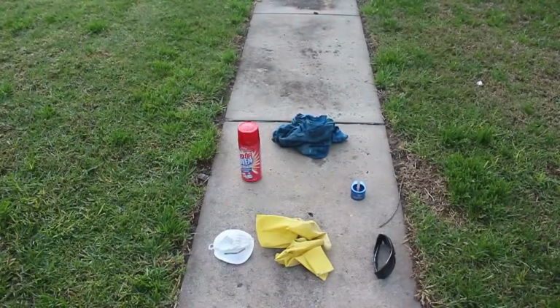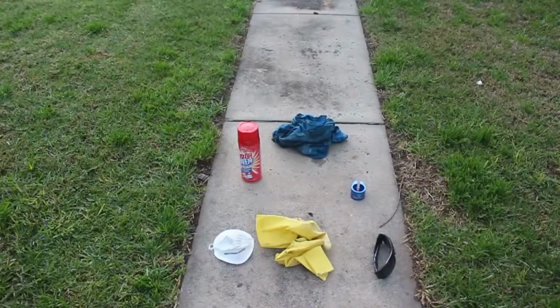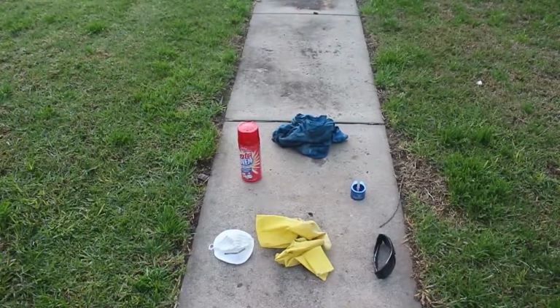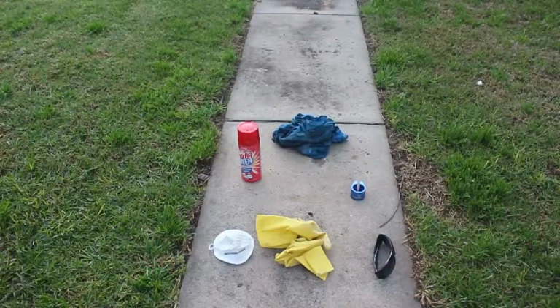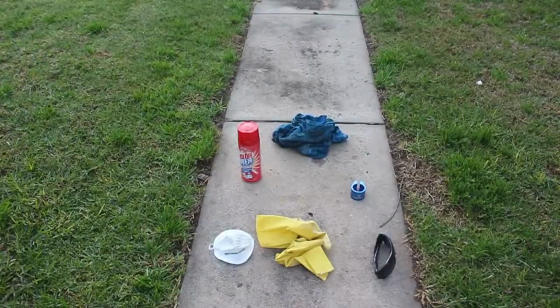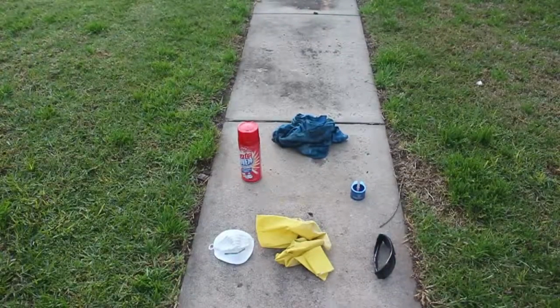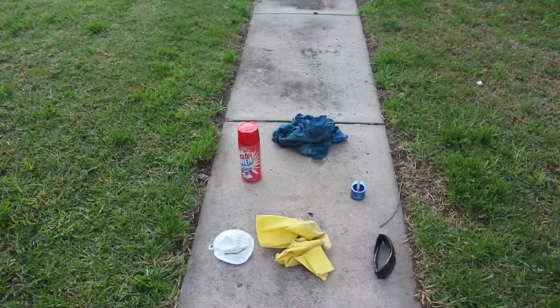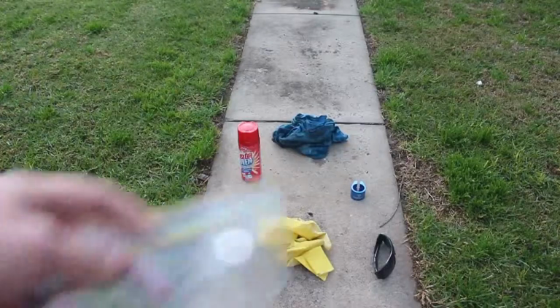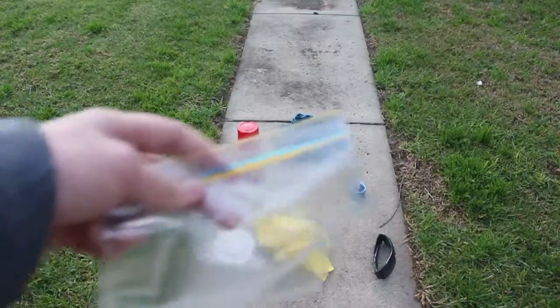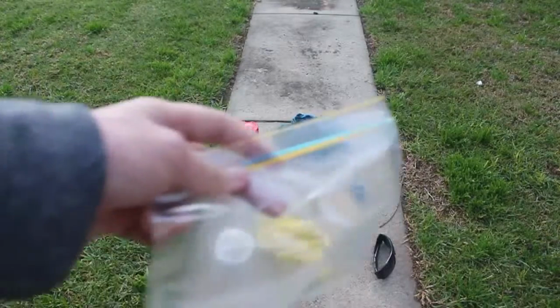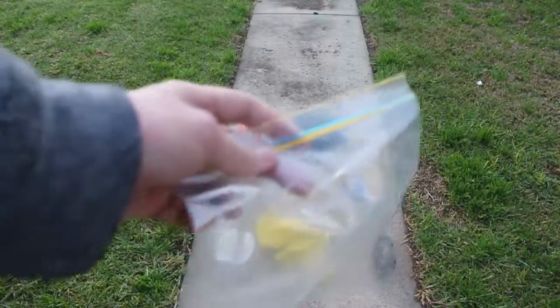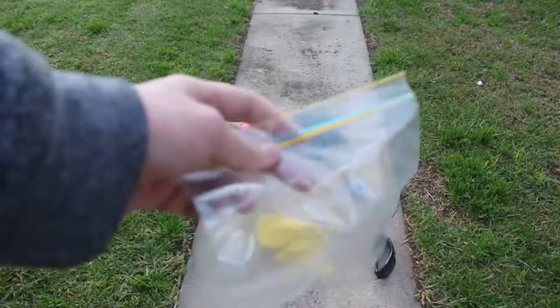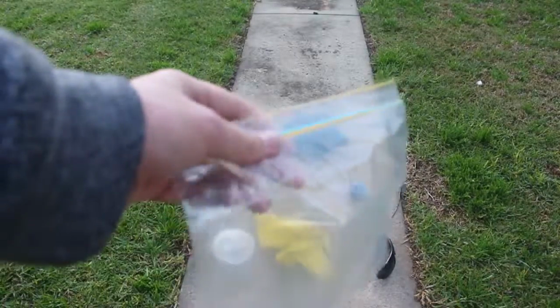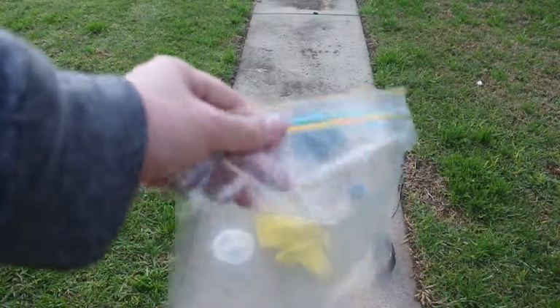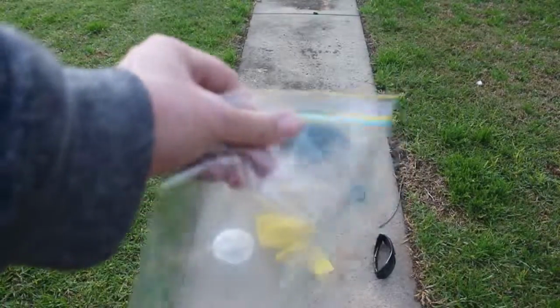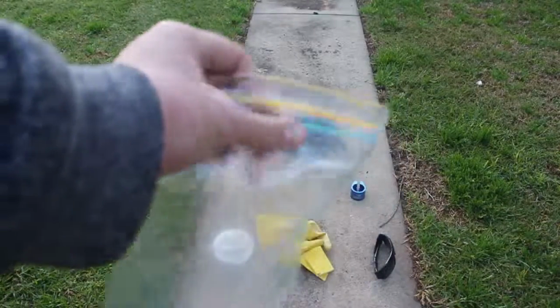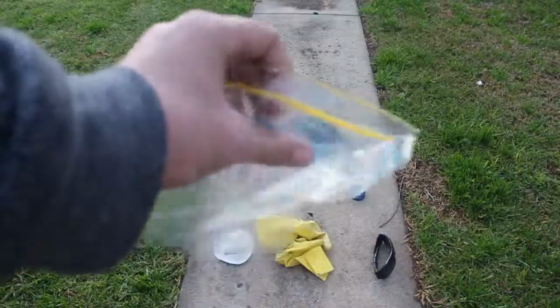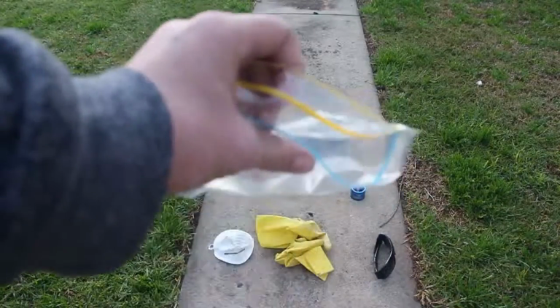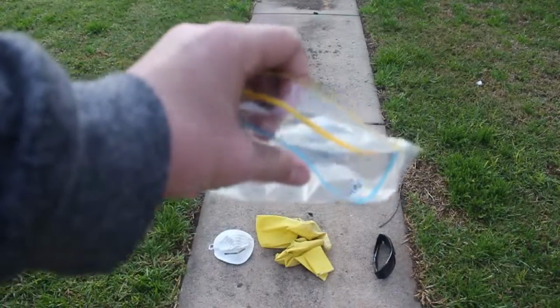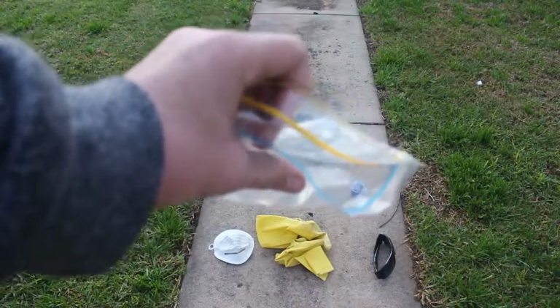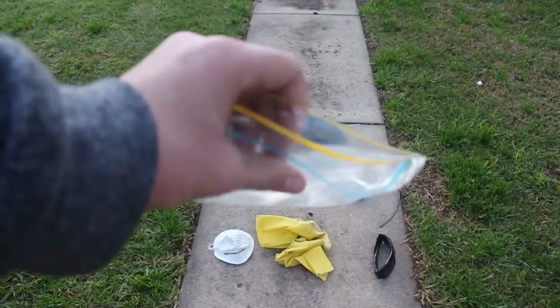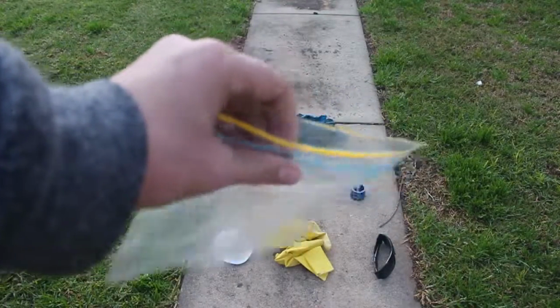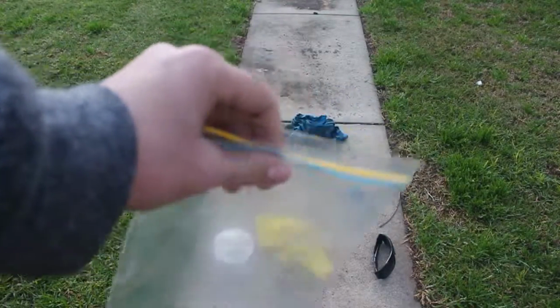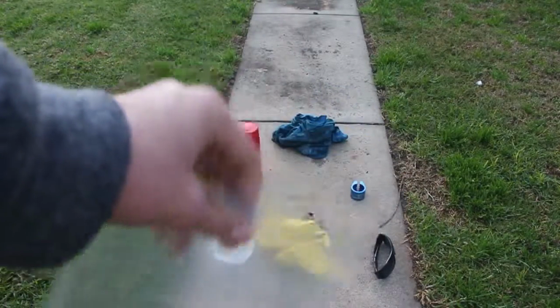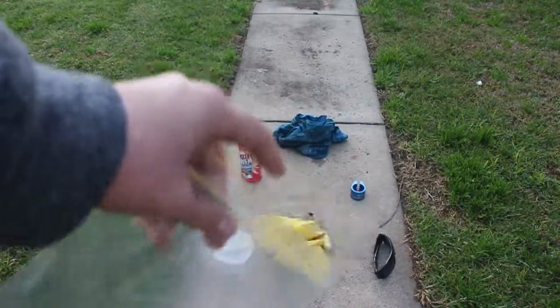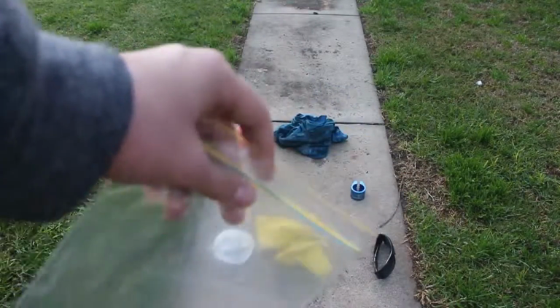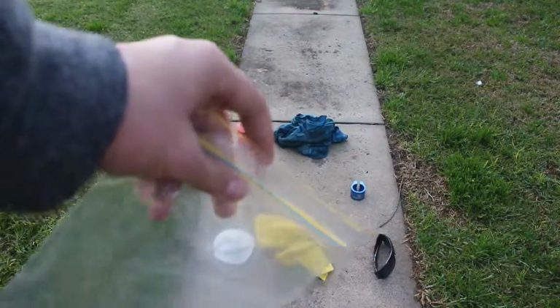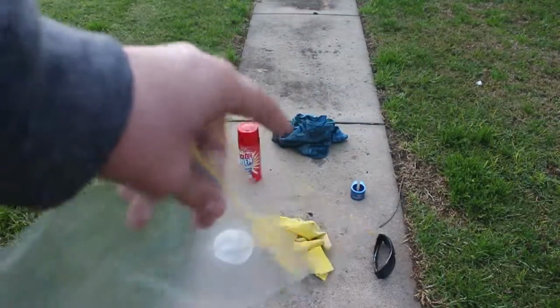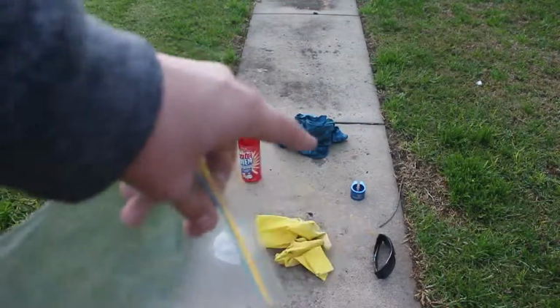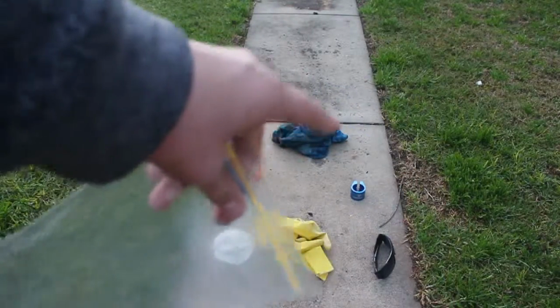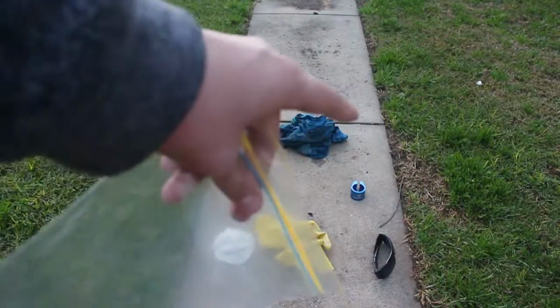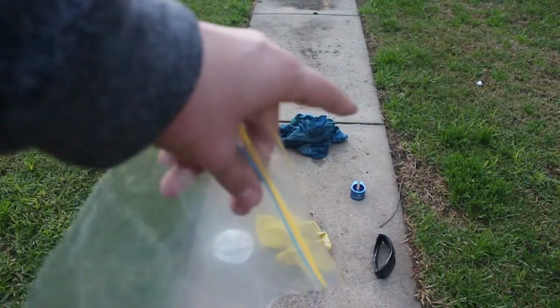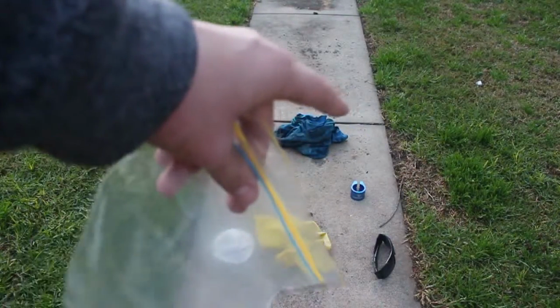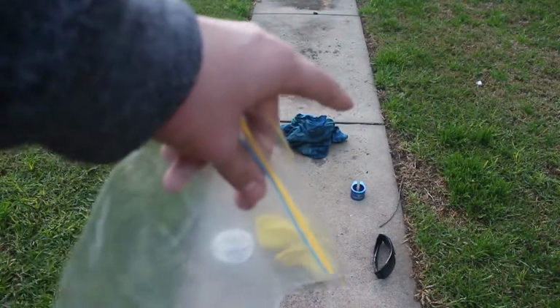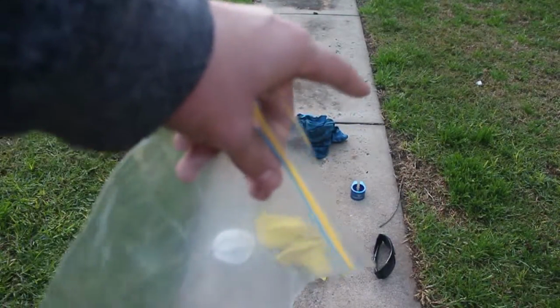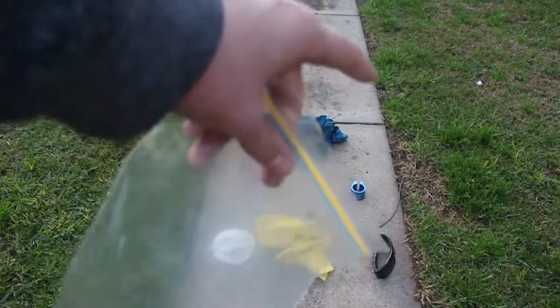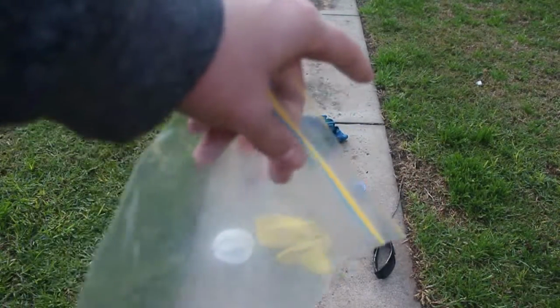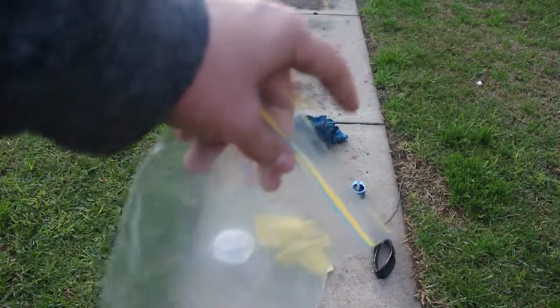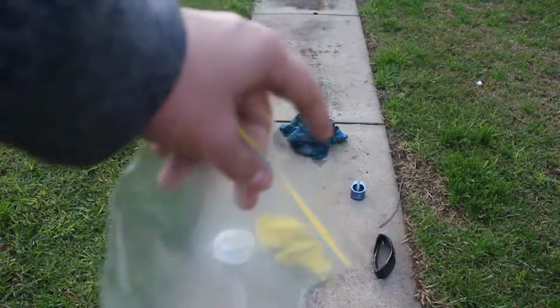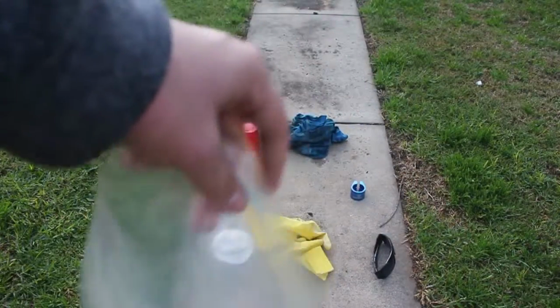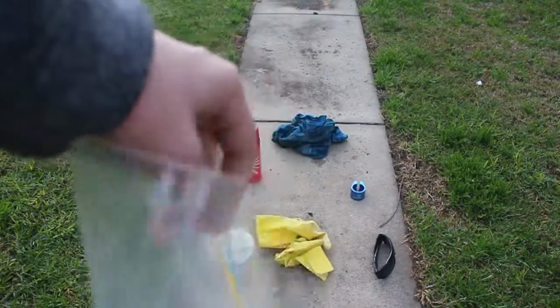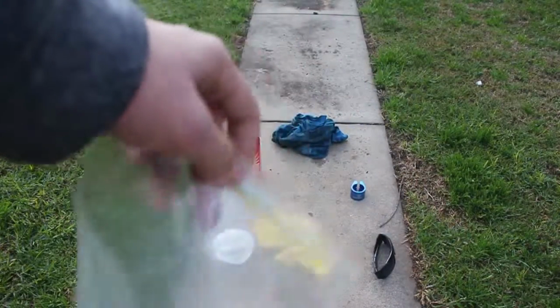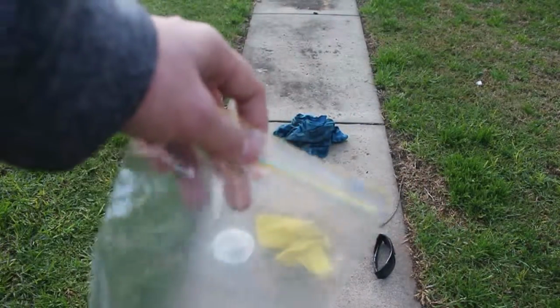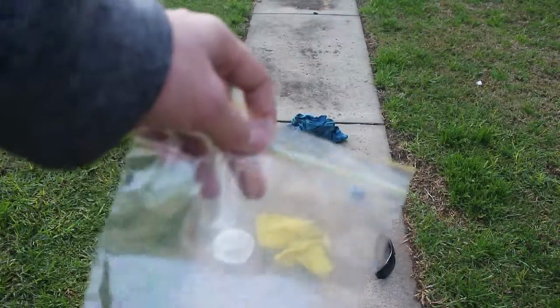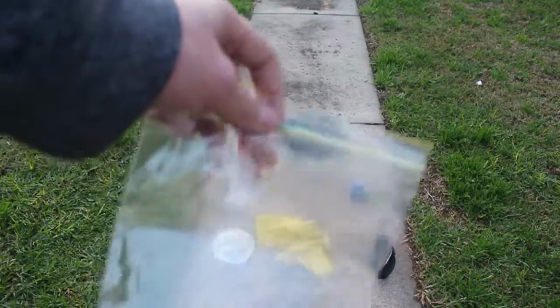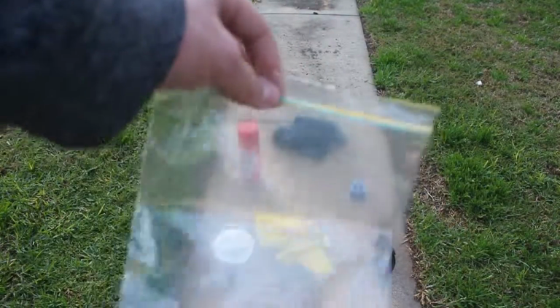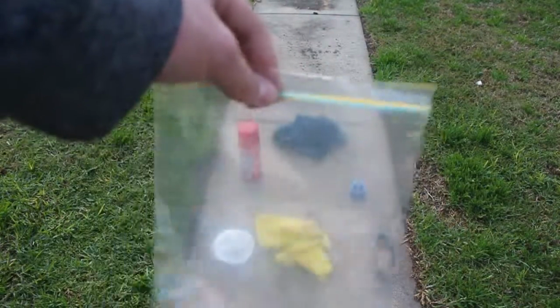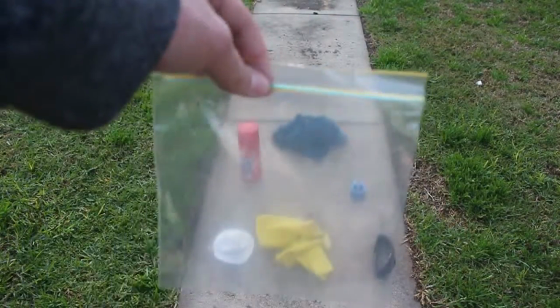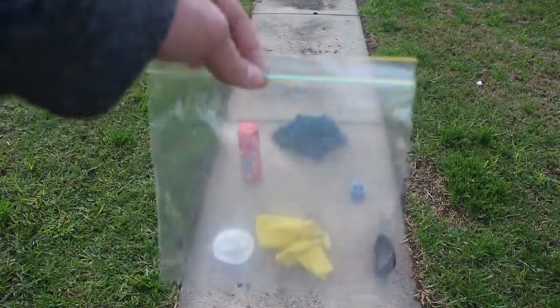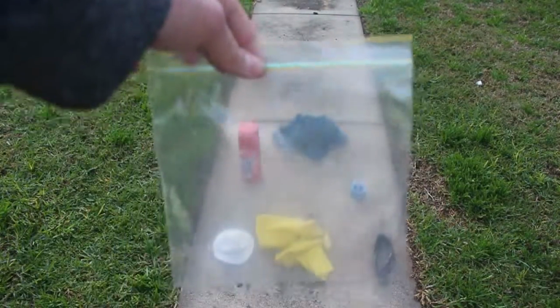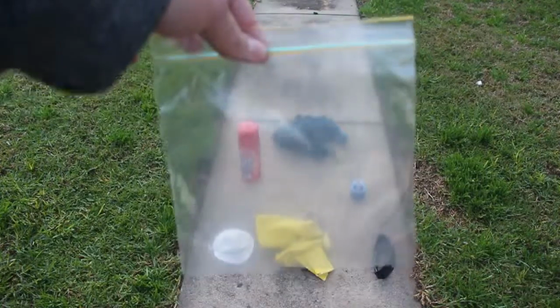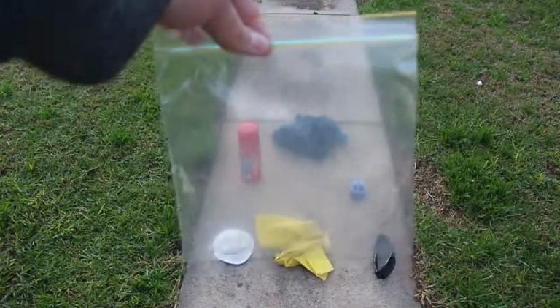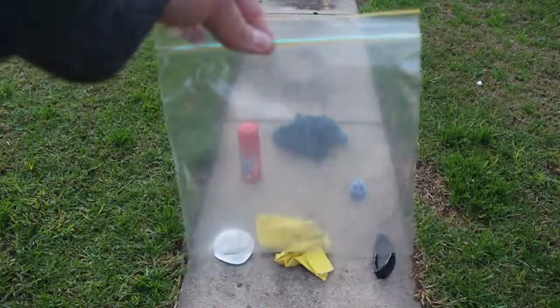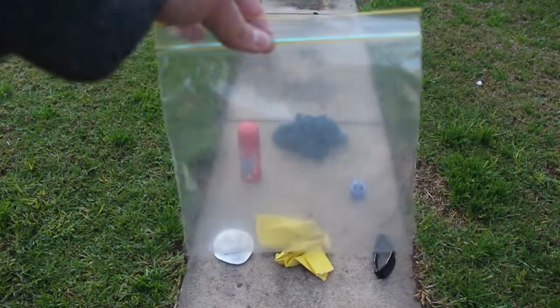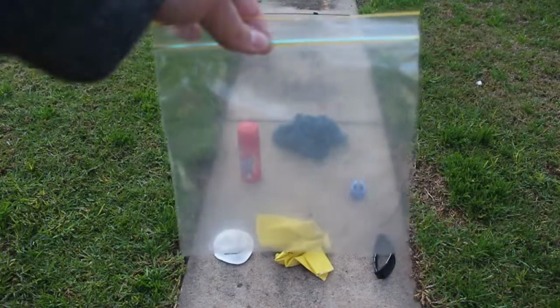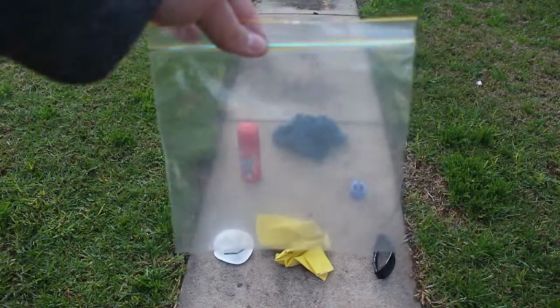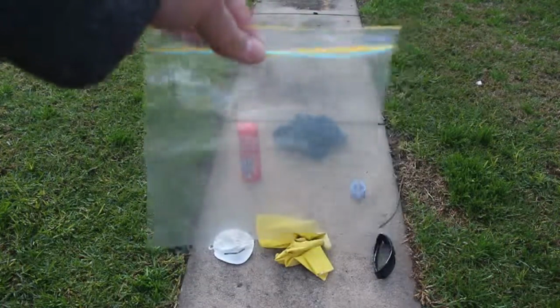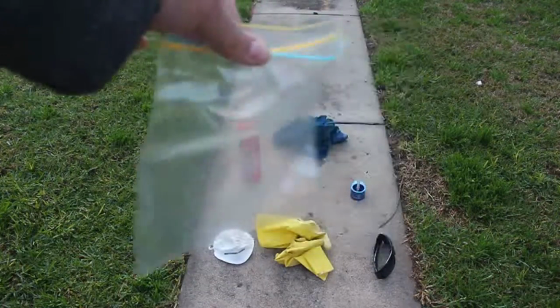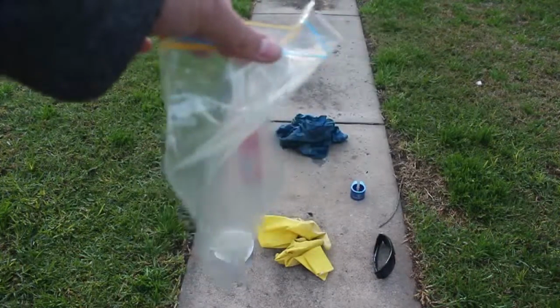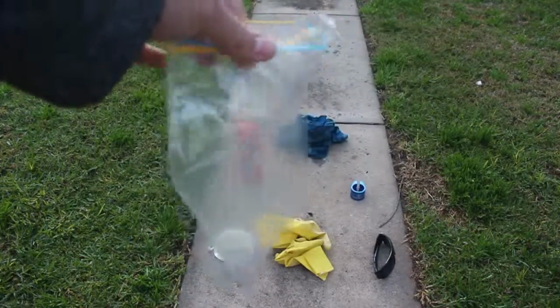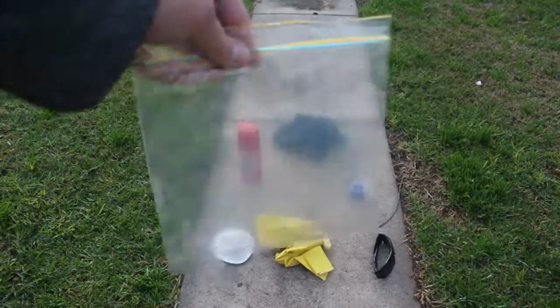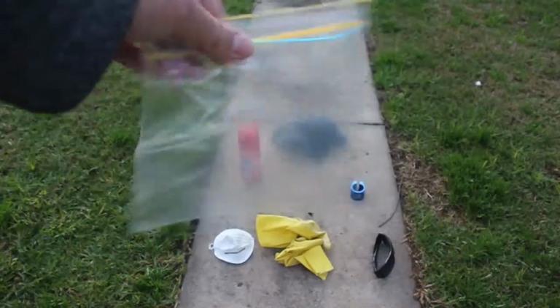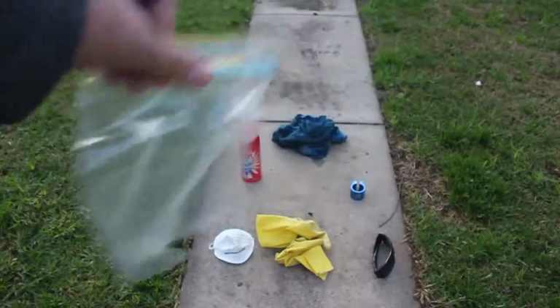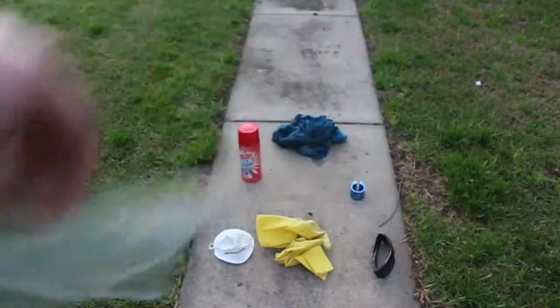You'll also need a ziplock bag. Depending on the size of your part you can use a plastic bag too, but I'm only doing clamps so I'll just be using that.